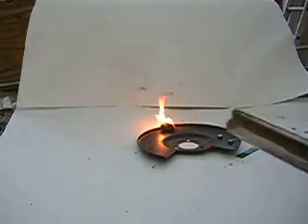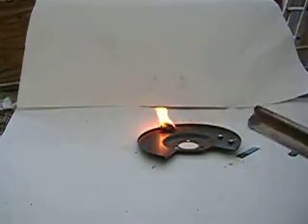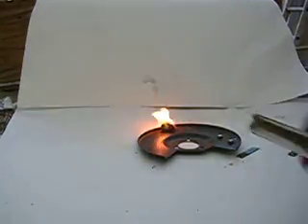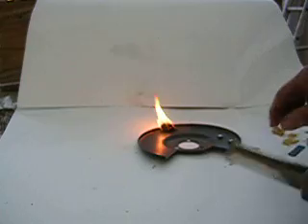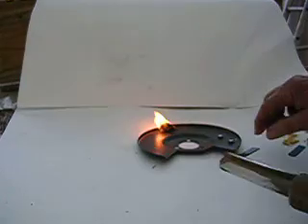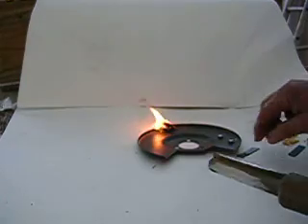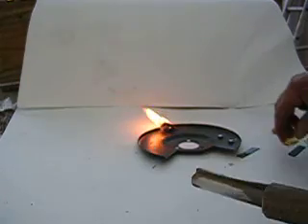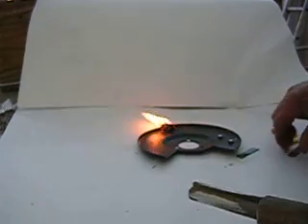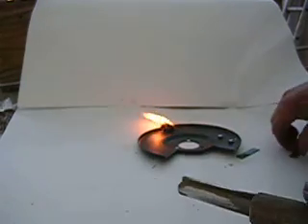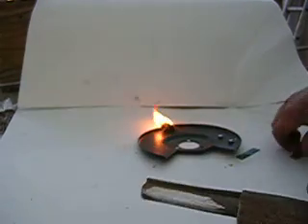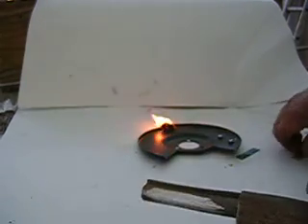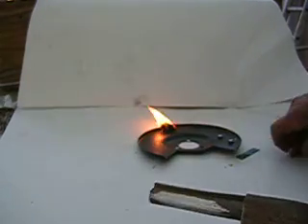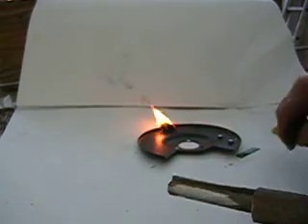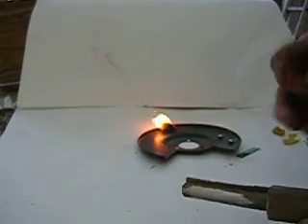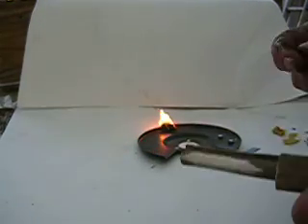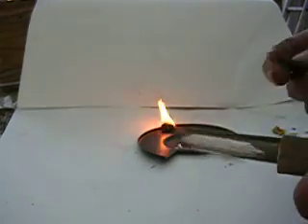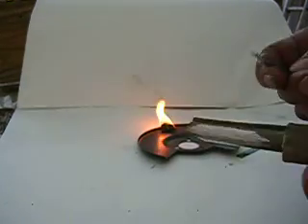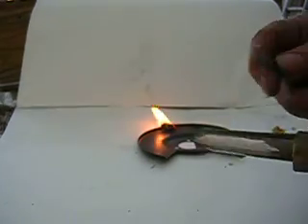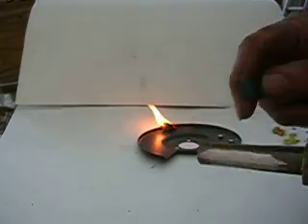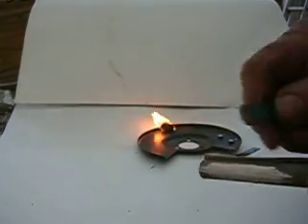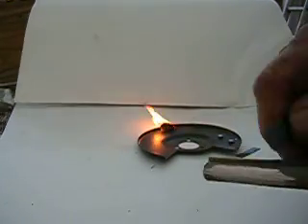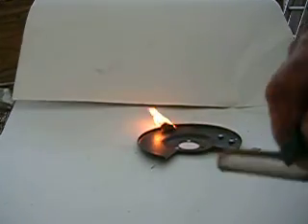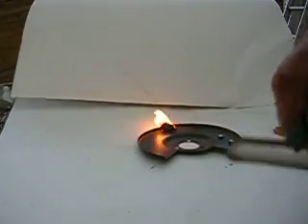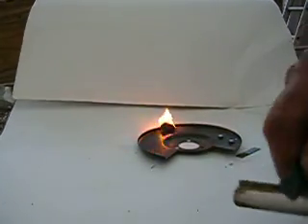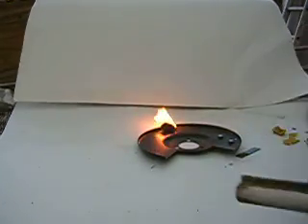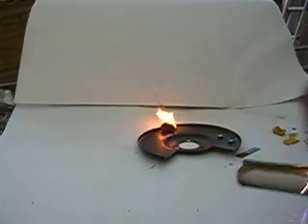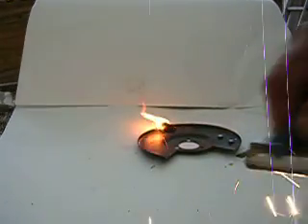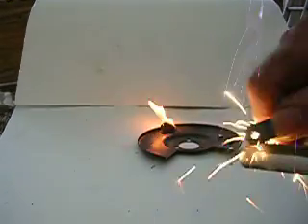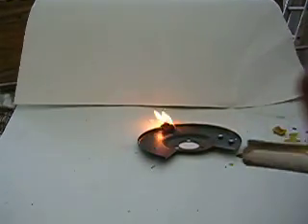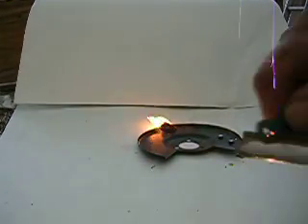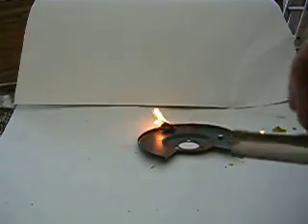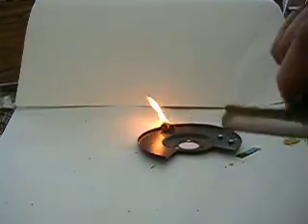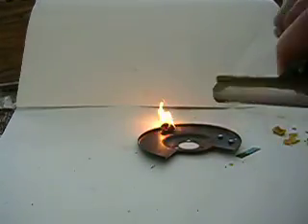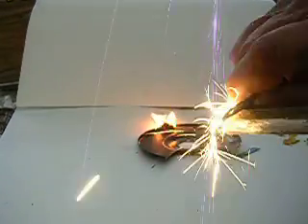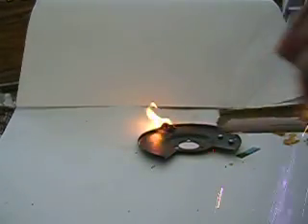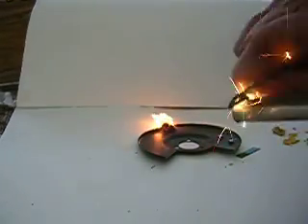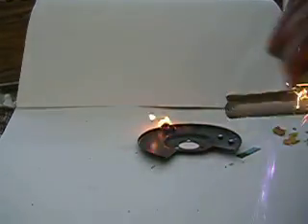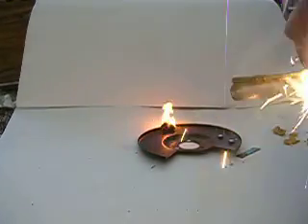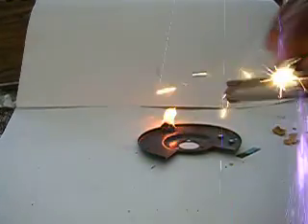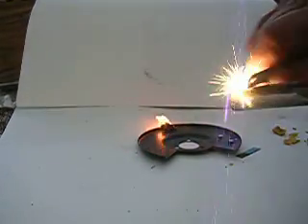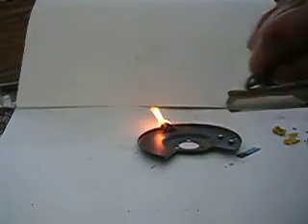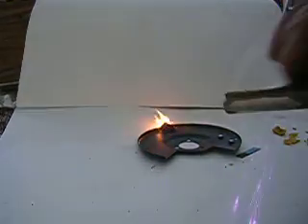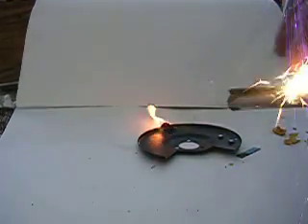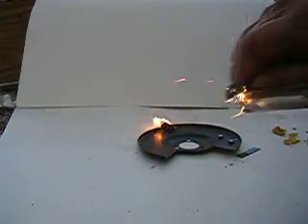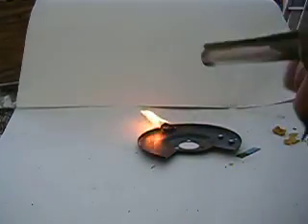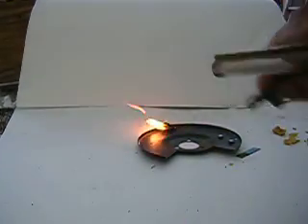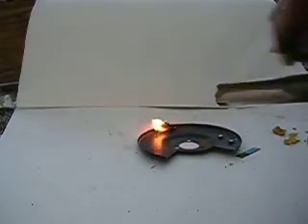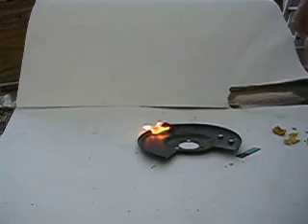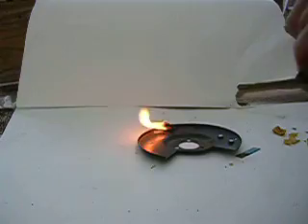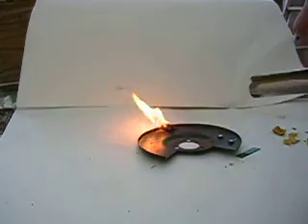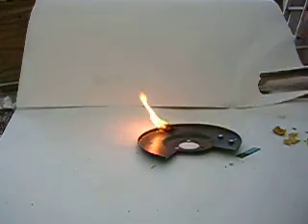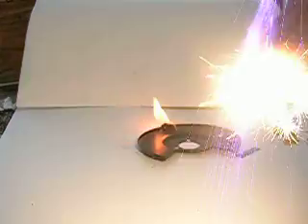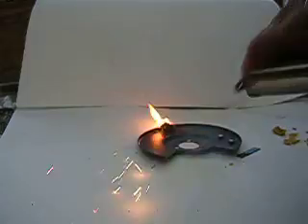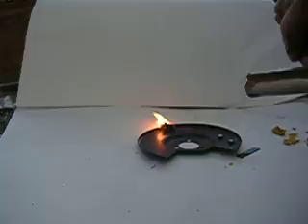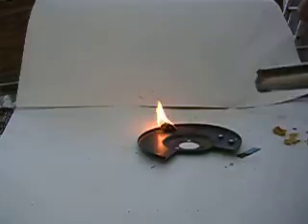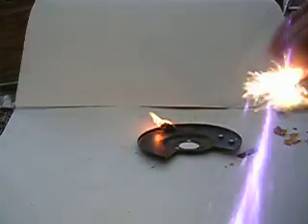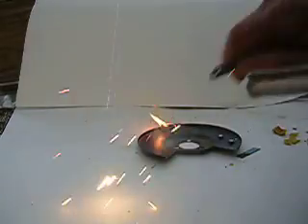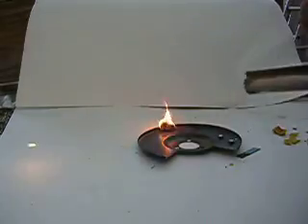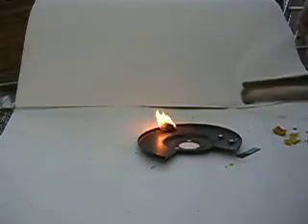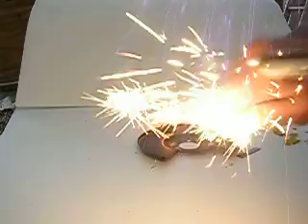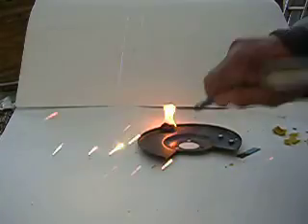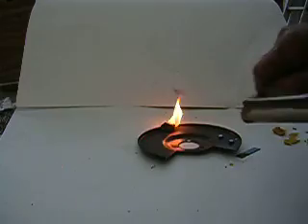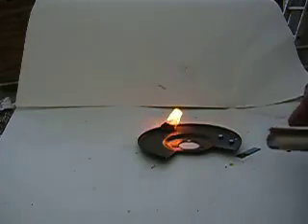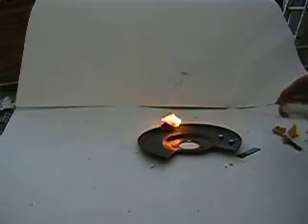That flint puts out more spark than any flint you've seen in your whole life. Look at that right there — how much spark that puts out.